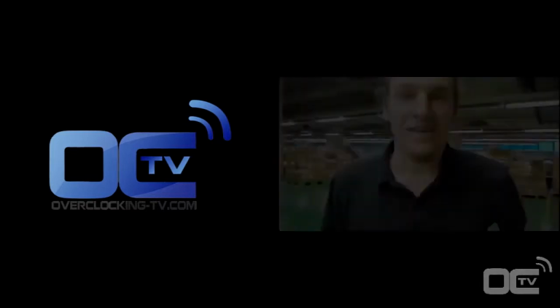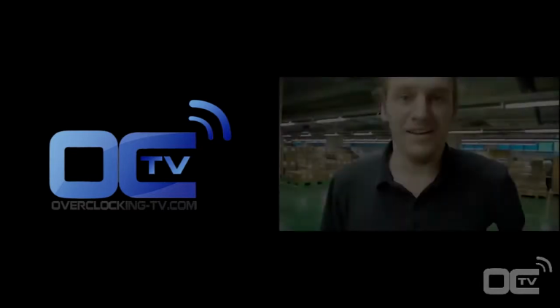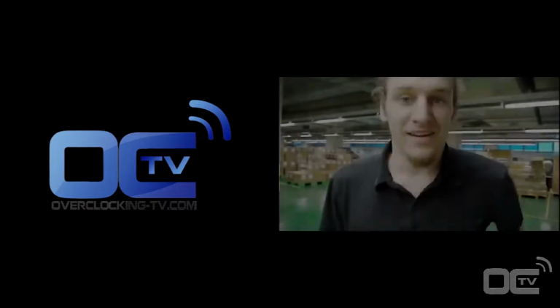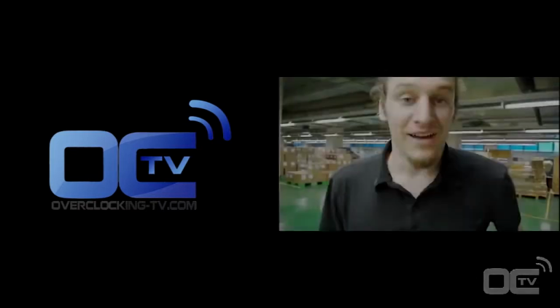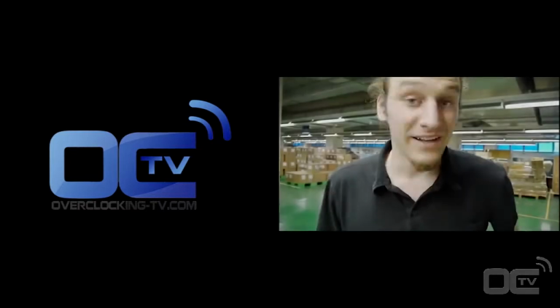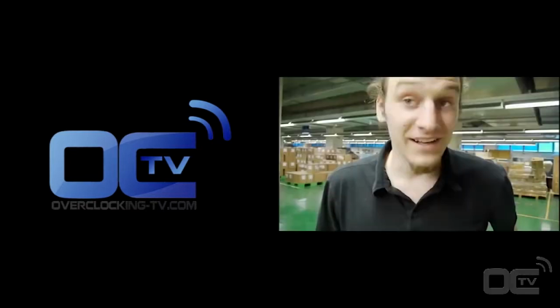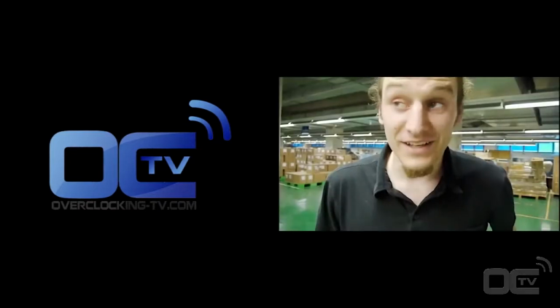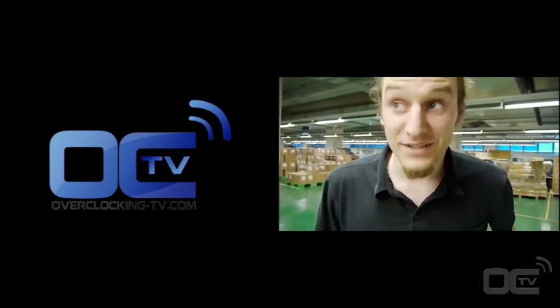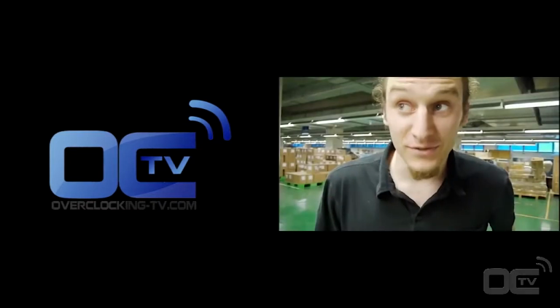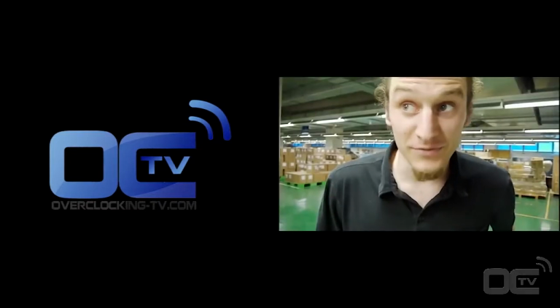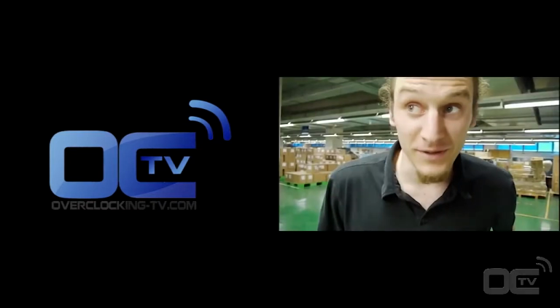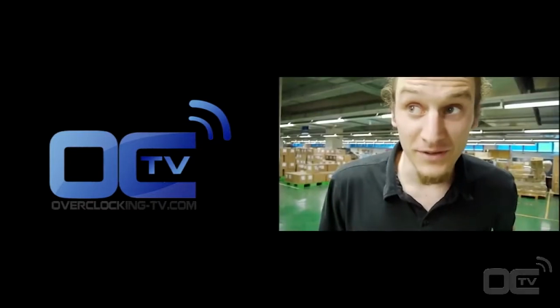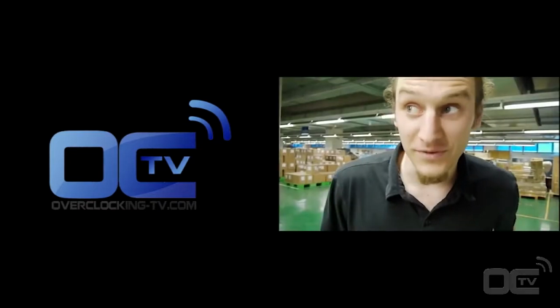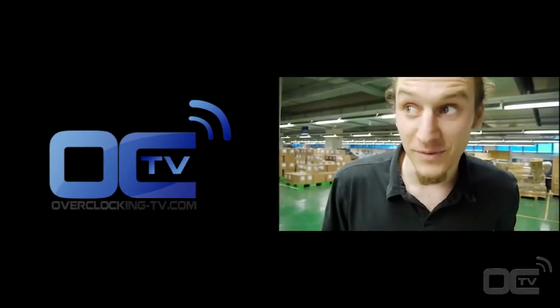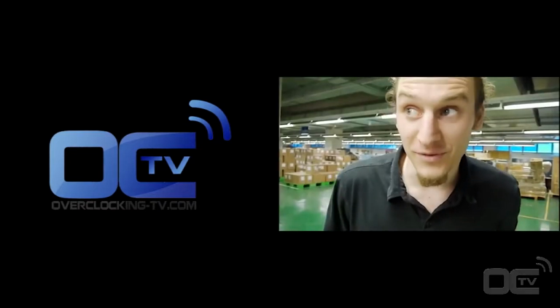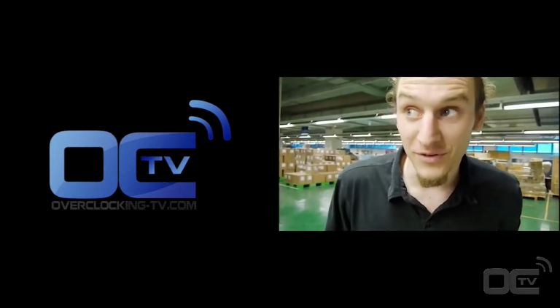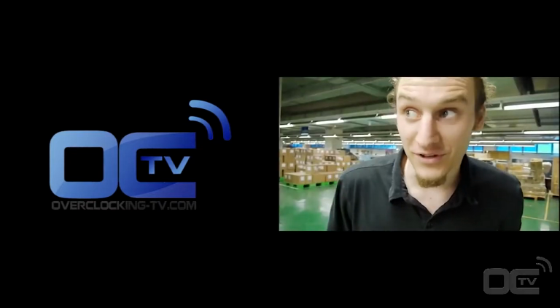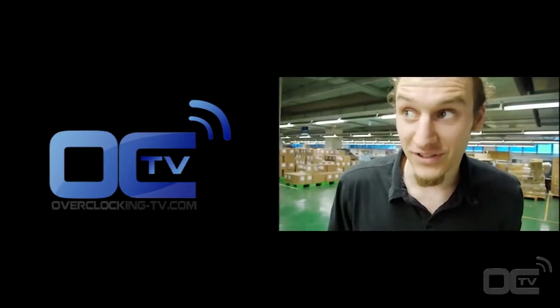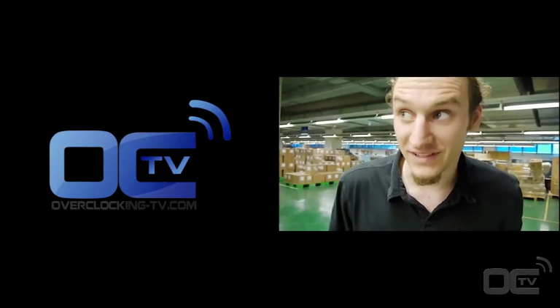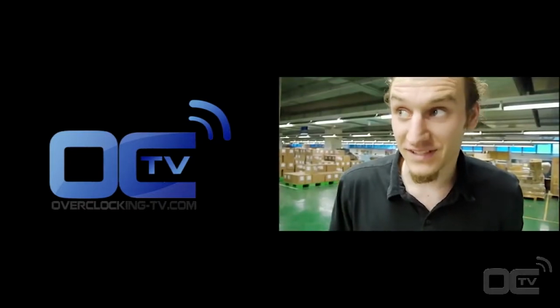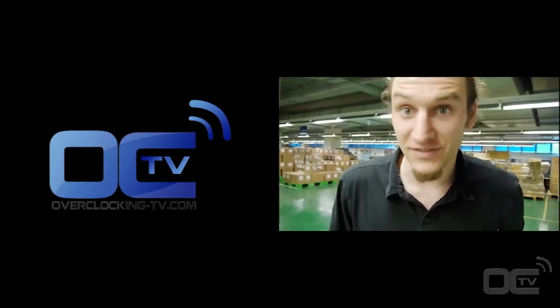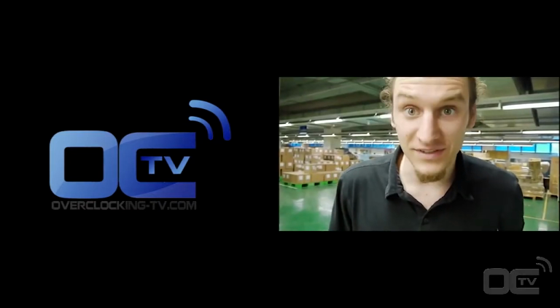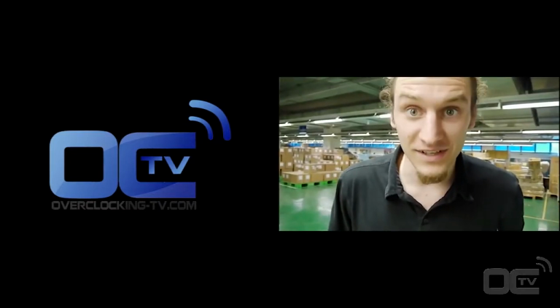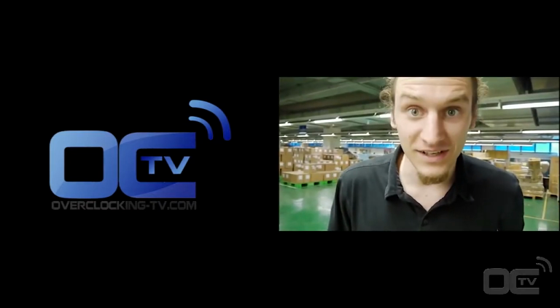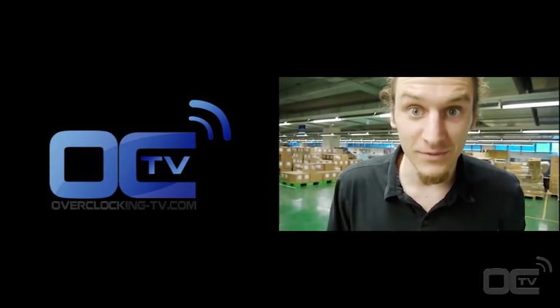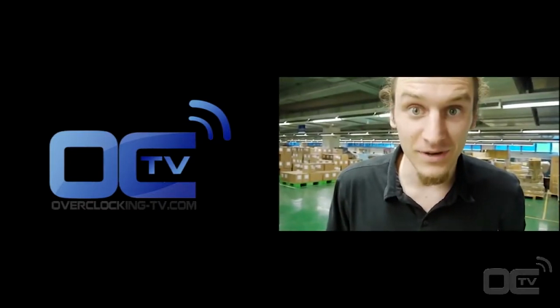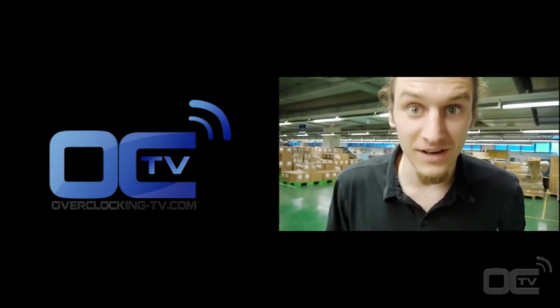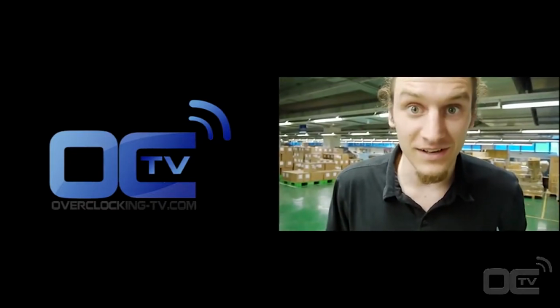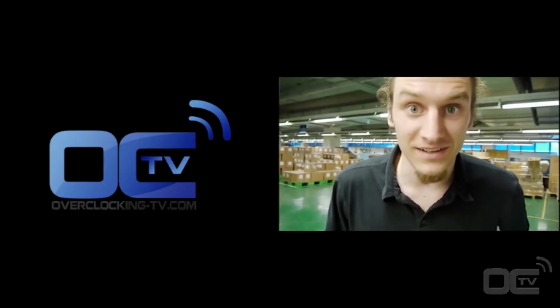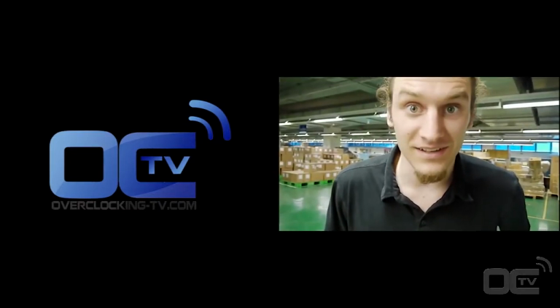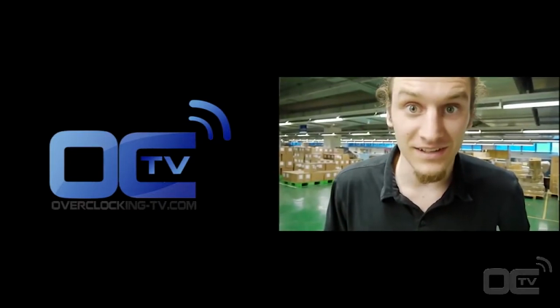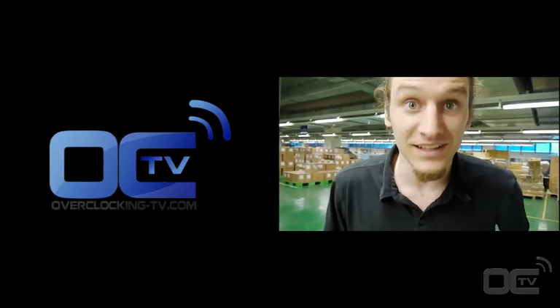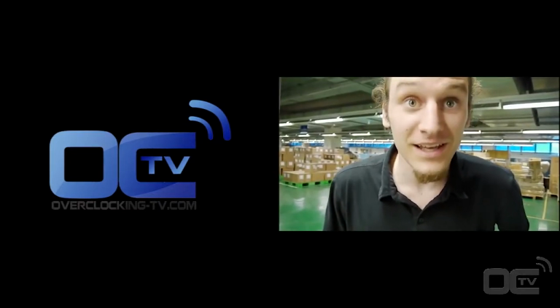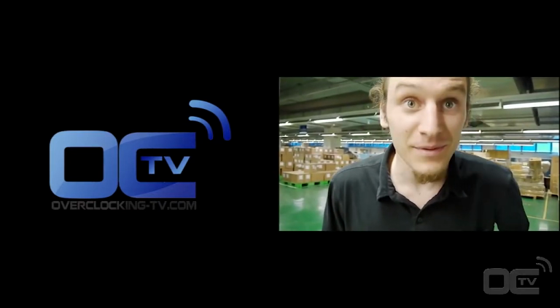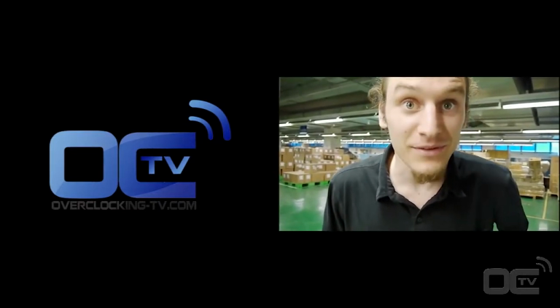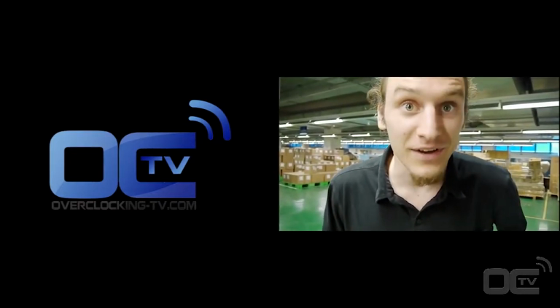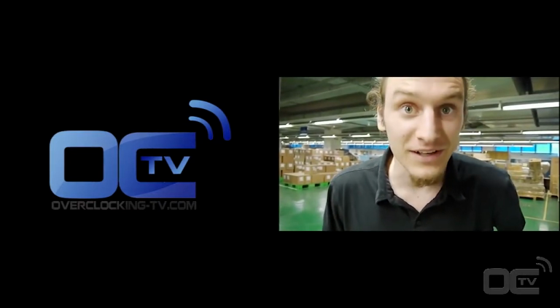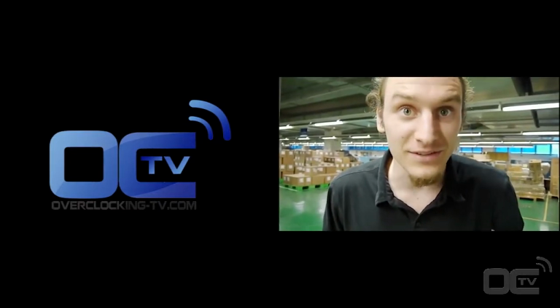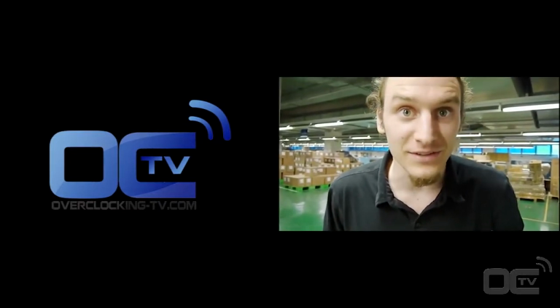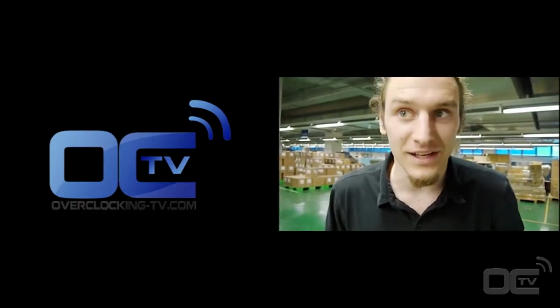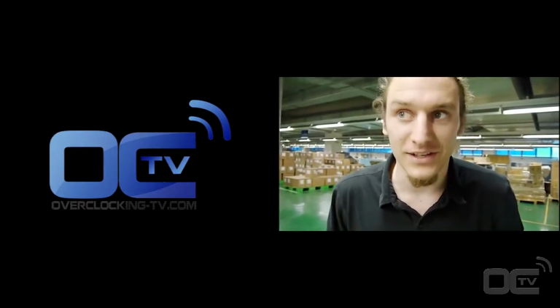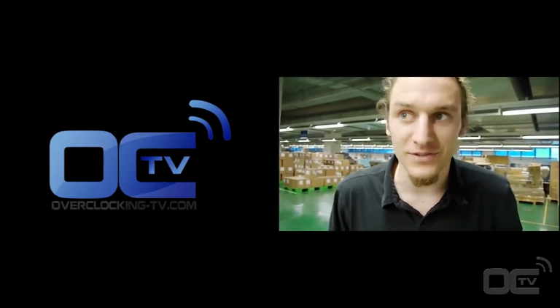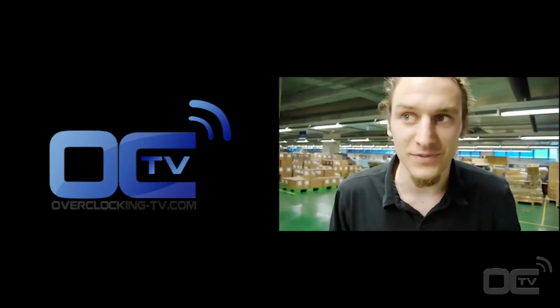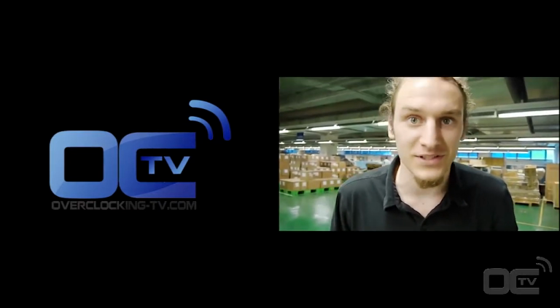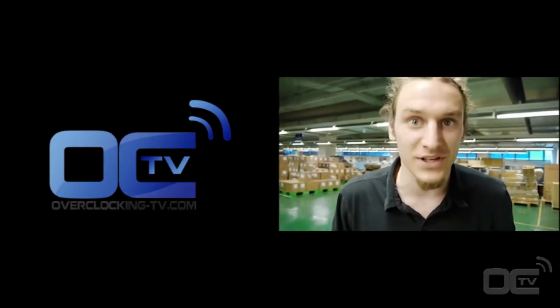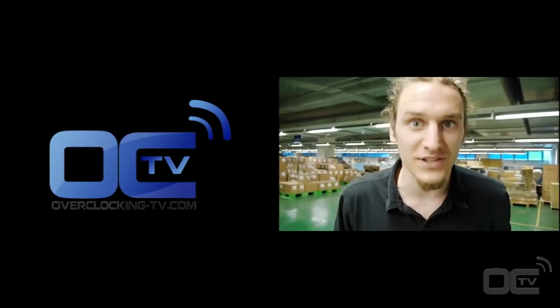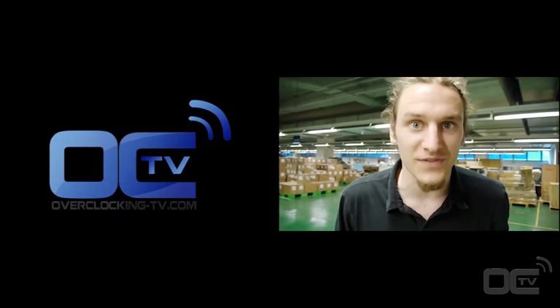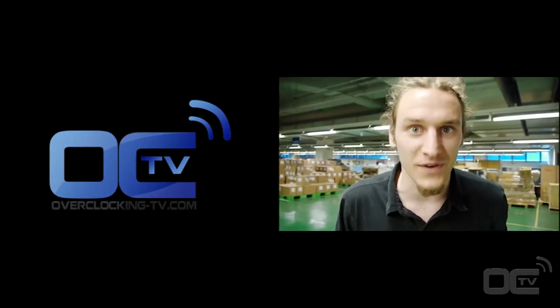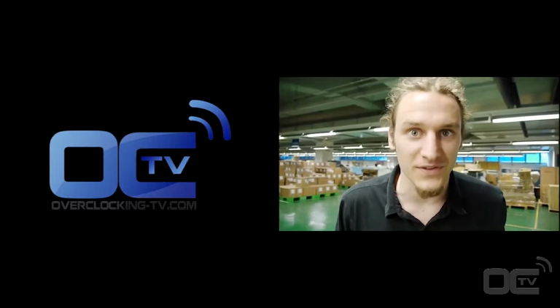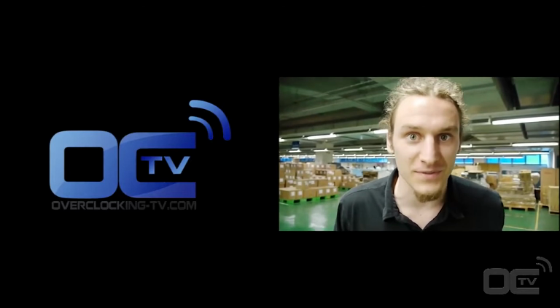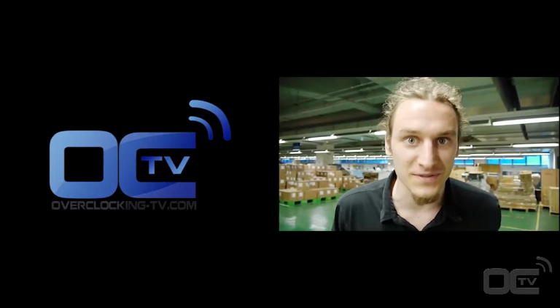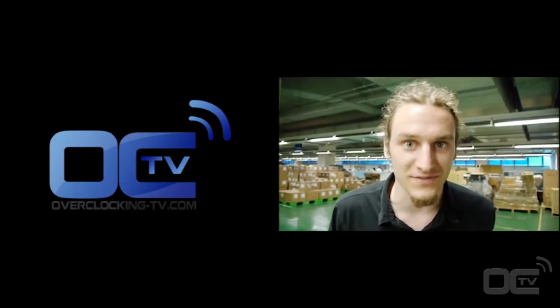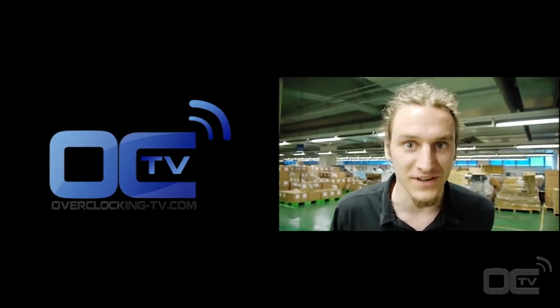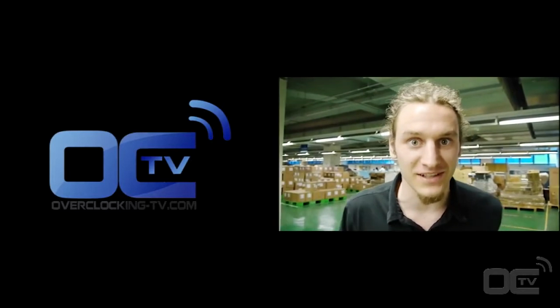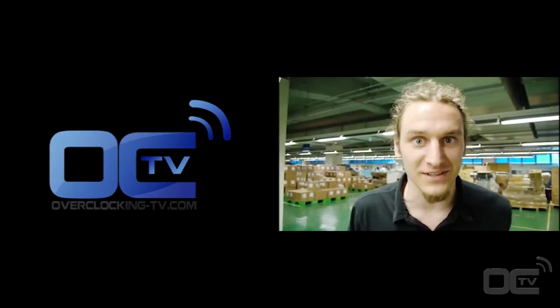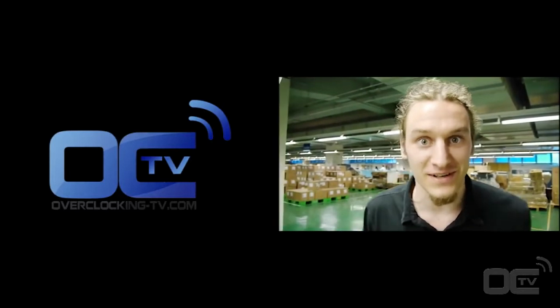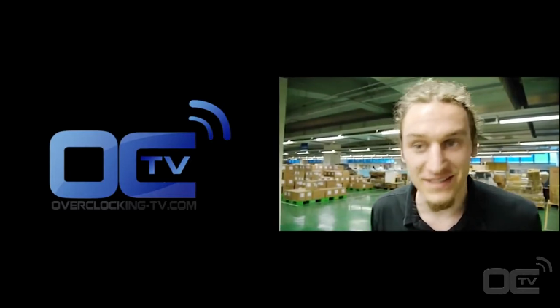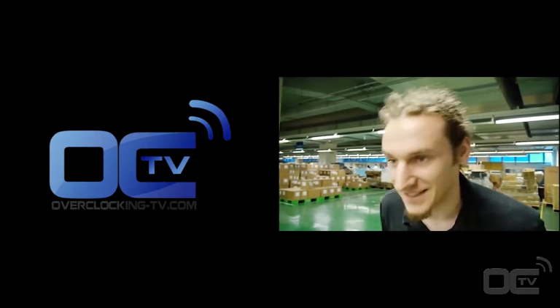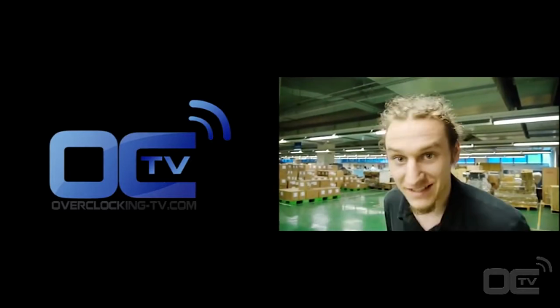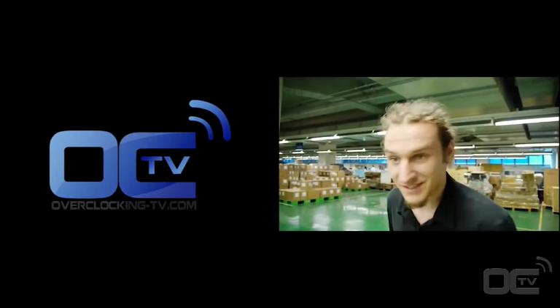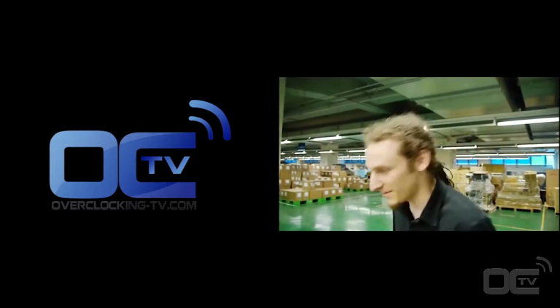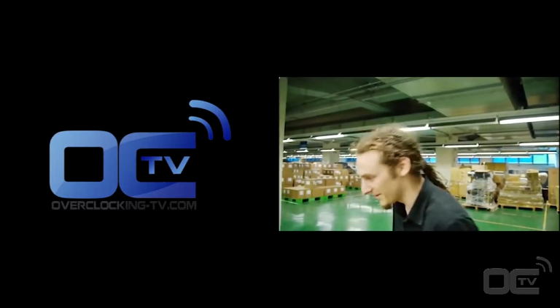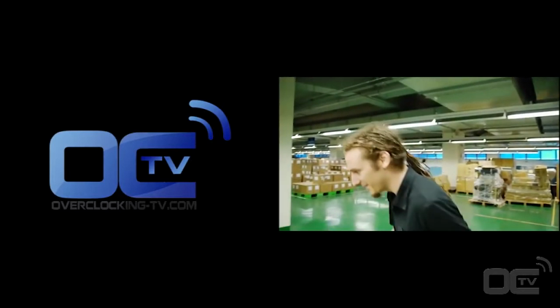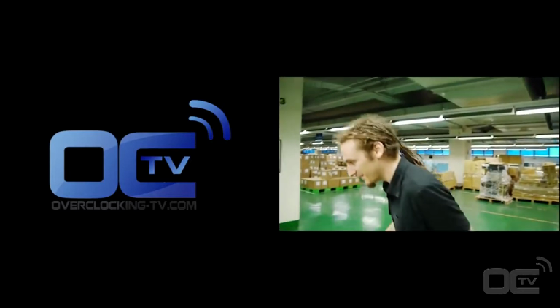Trofman from Overclocking TV here — we are in the Gigabyte factory and we just found something very crazy. Come on!